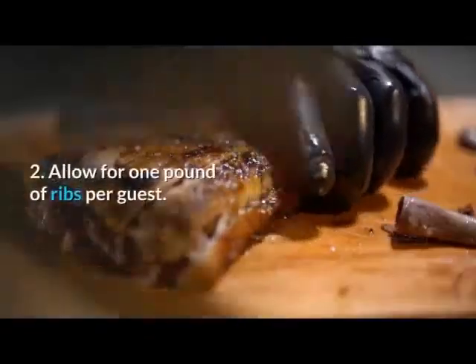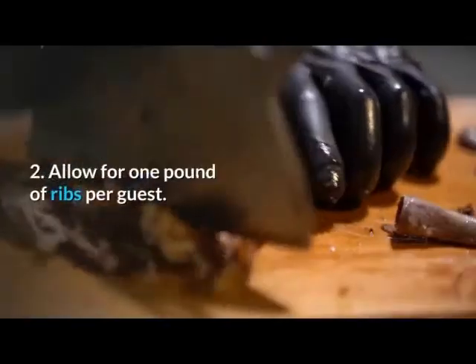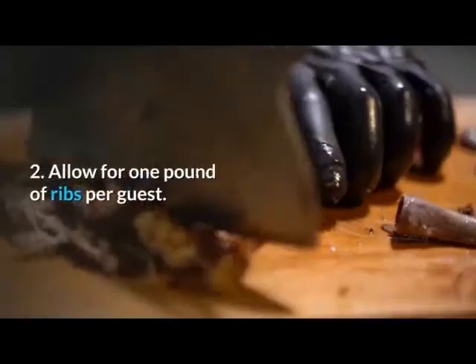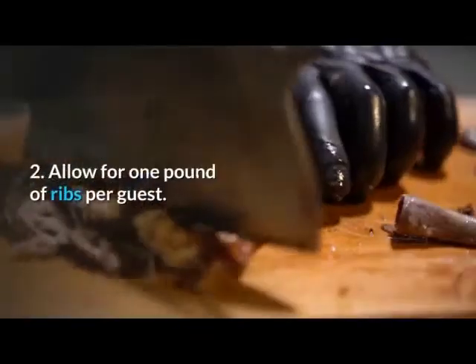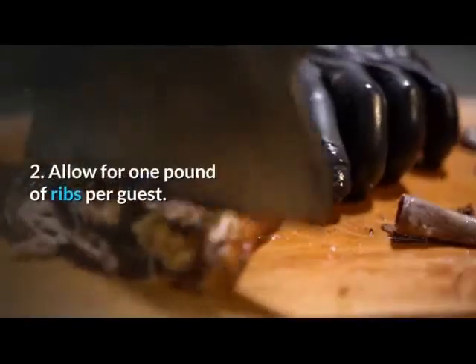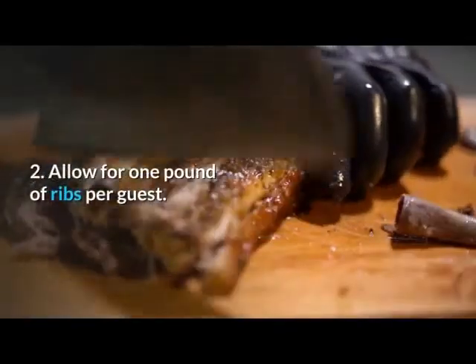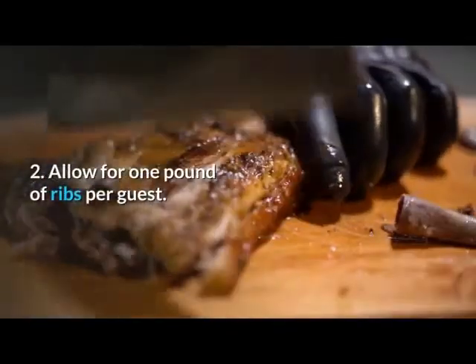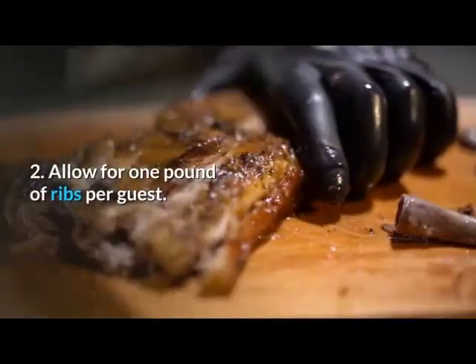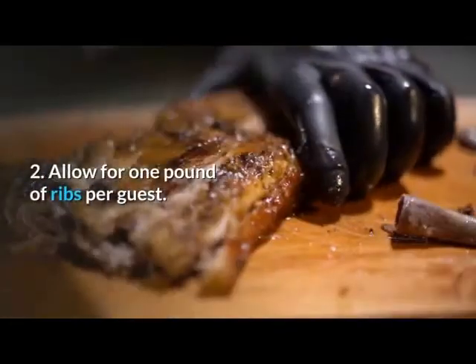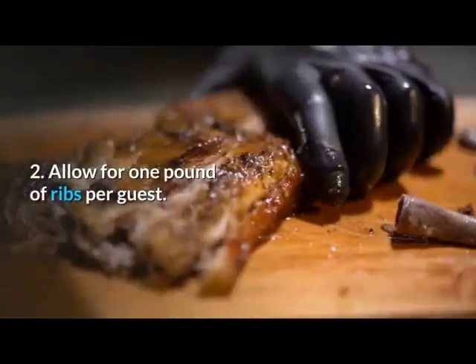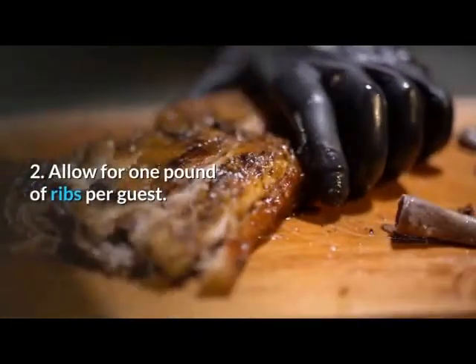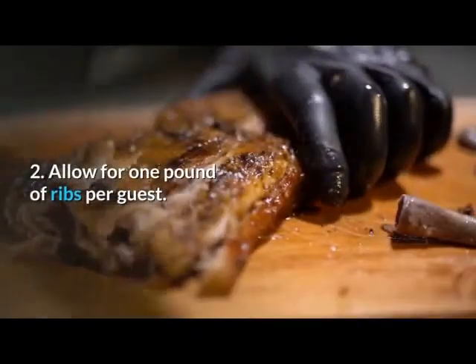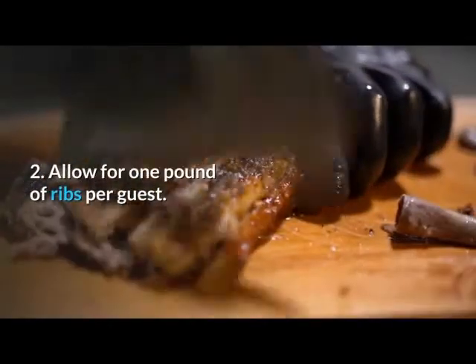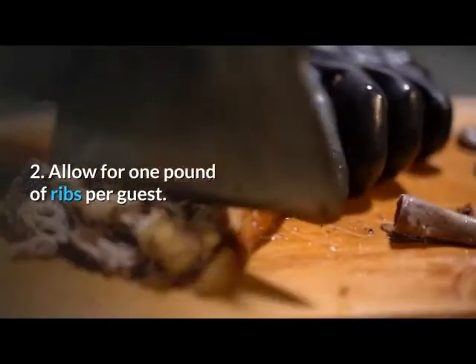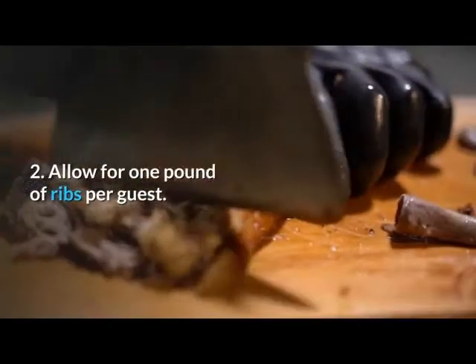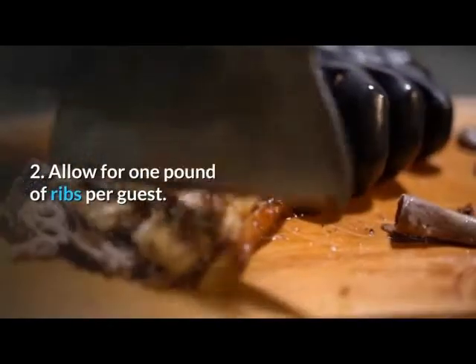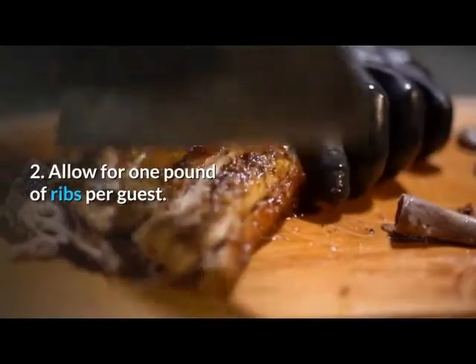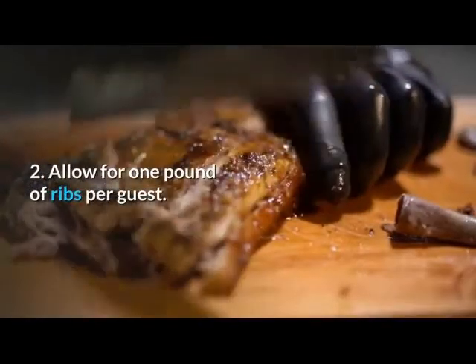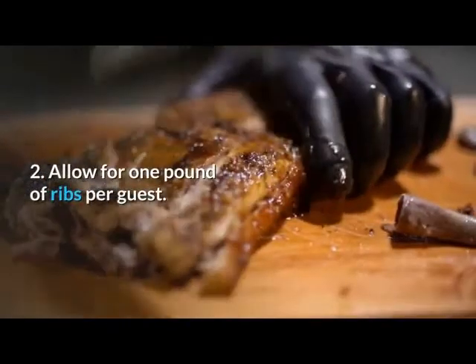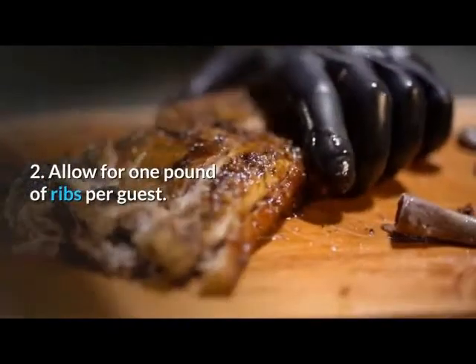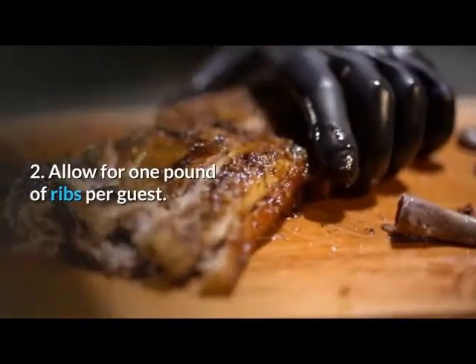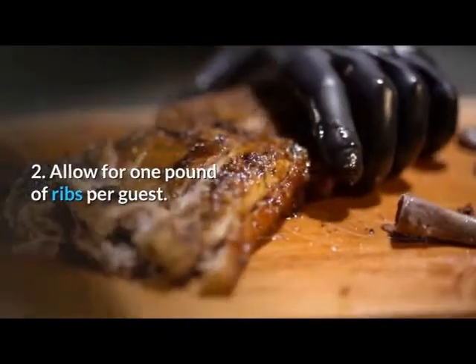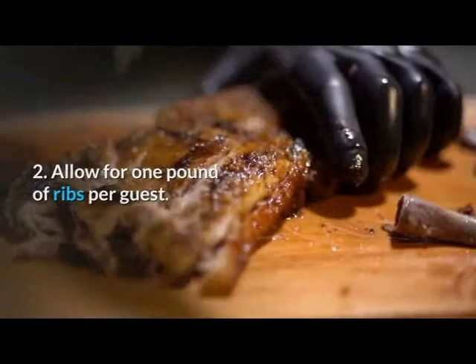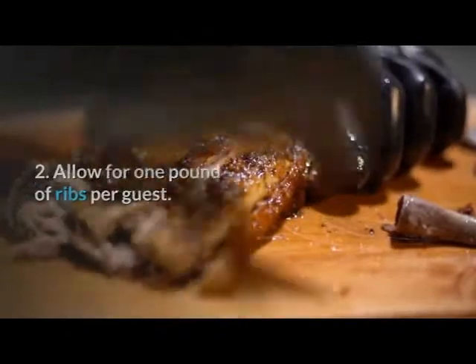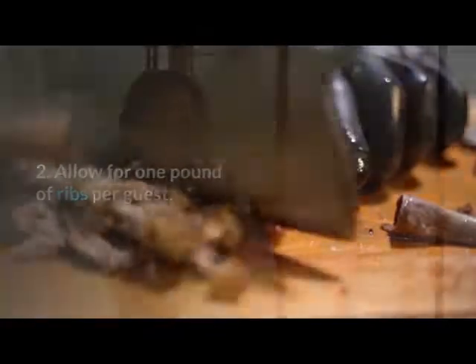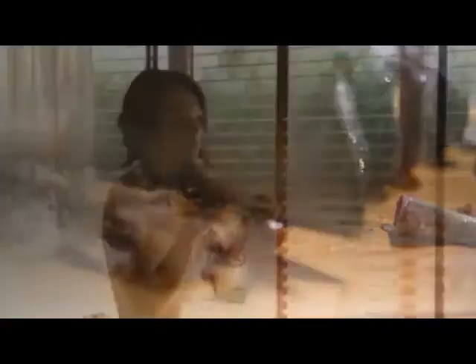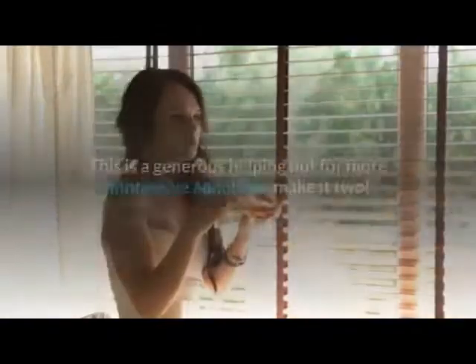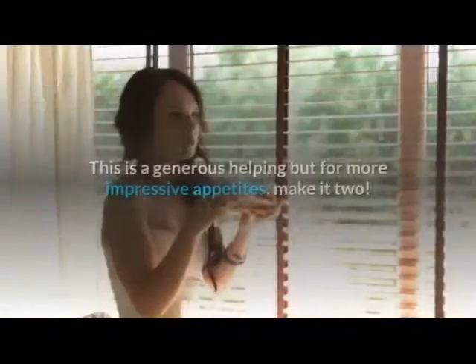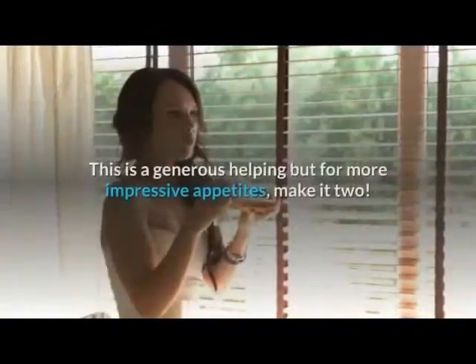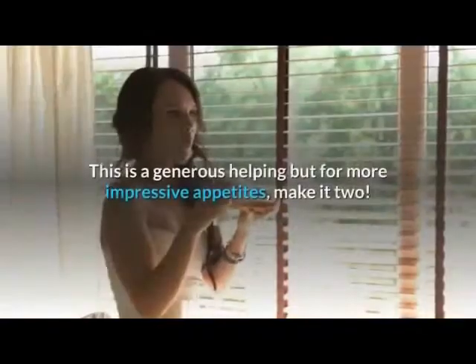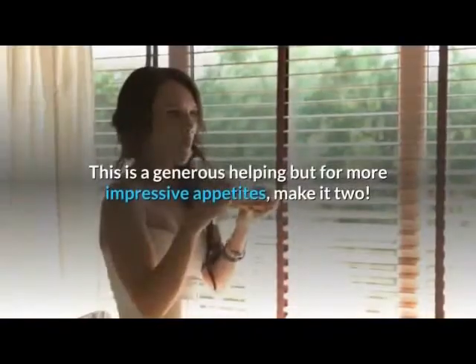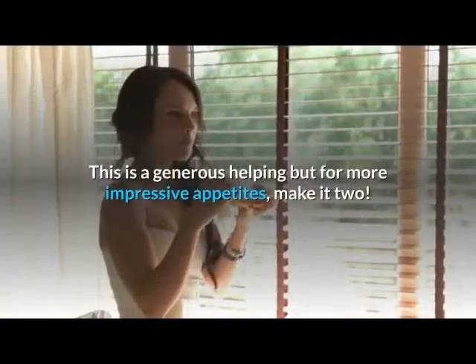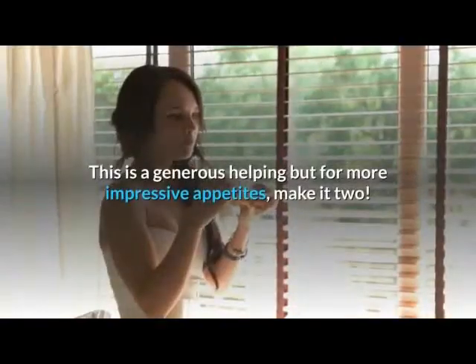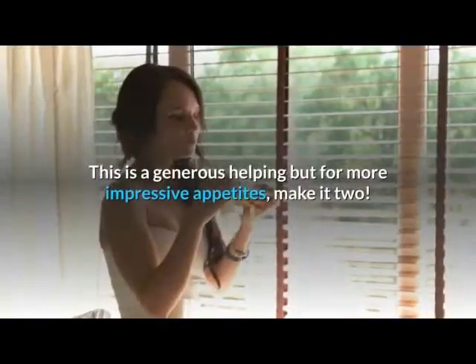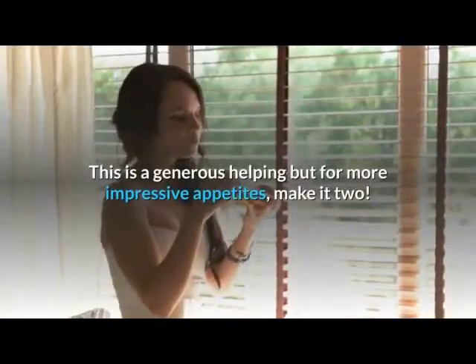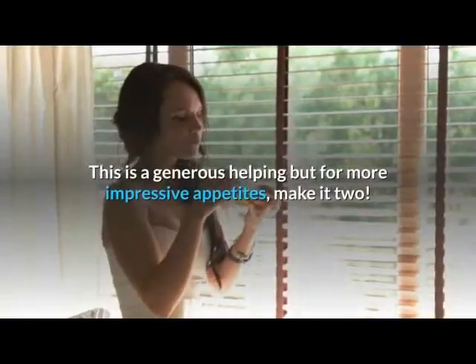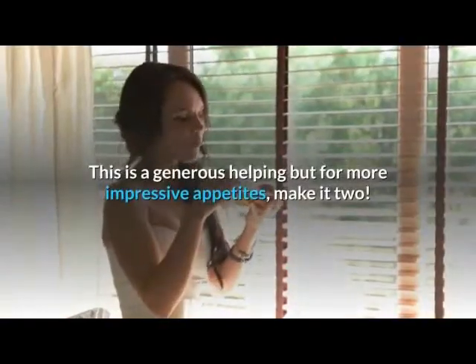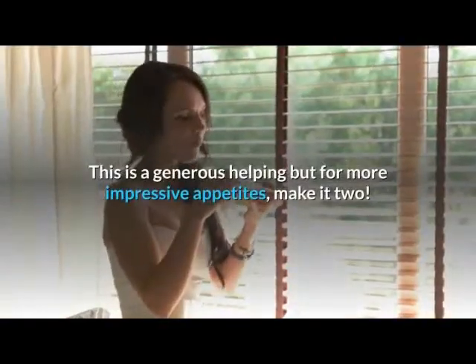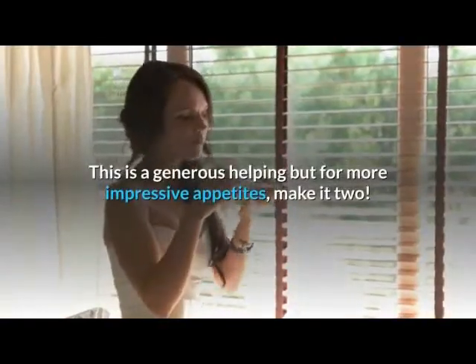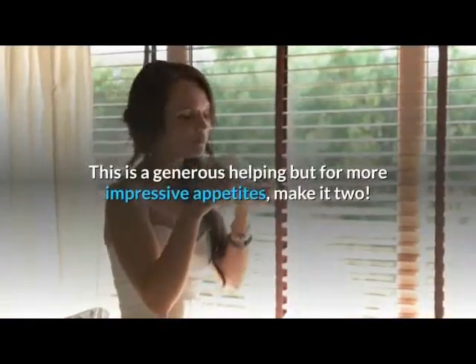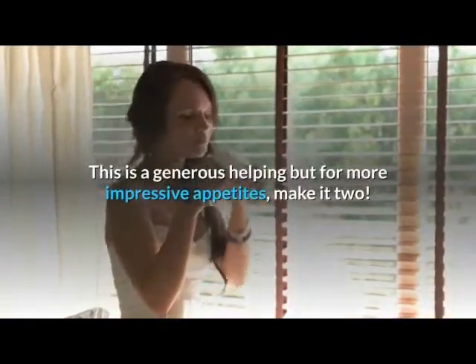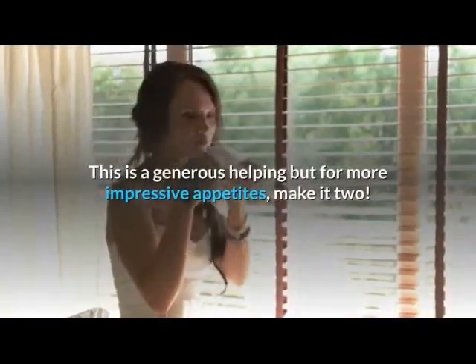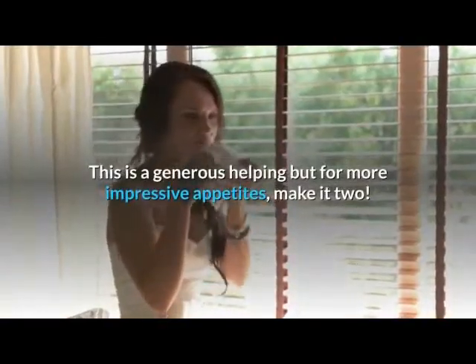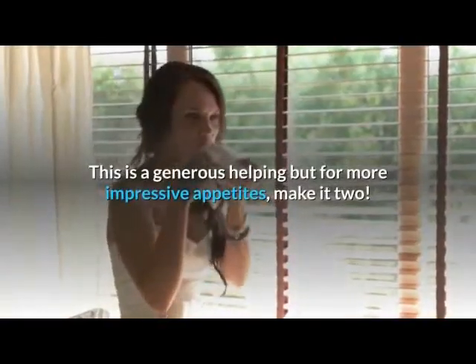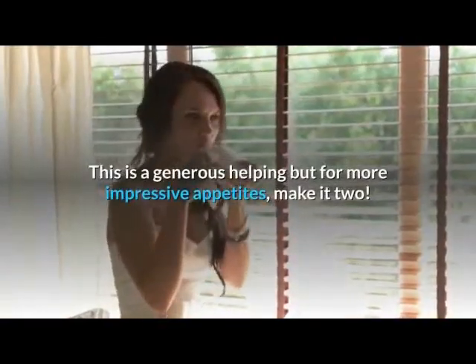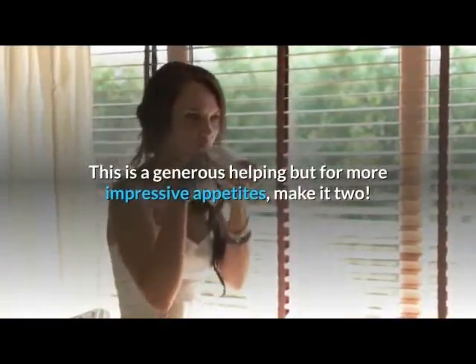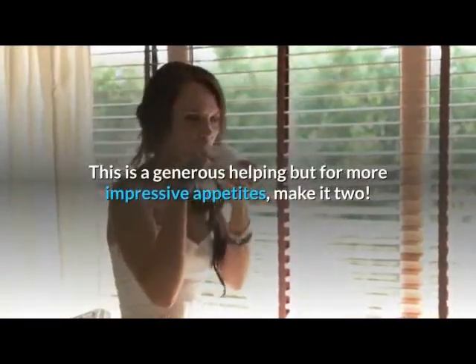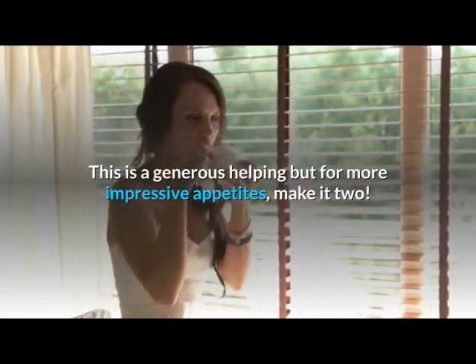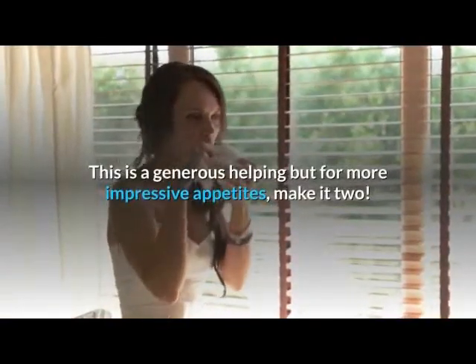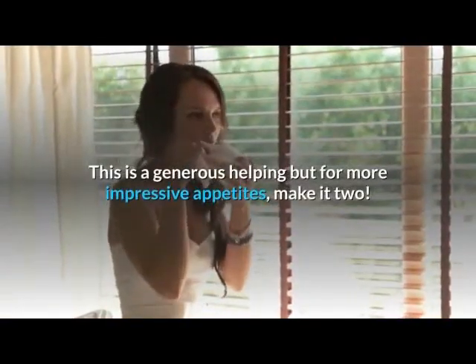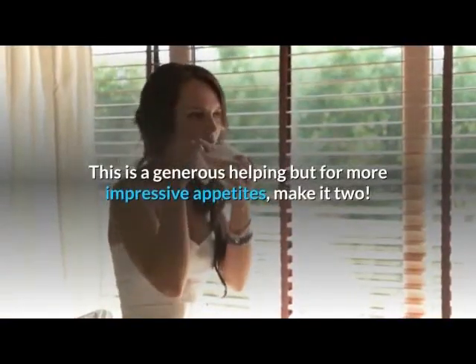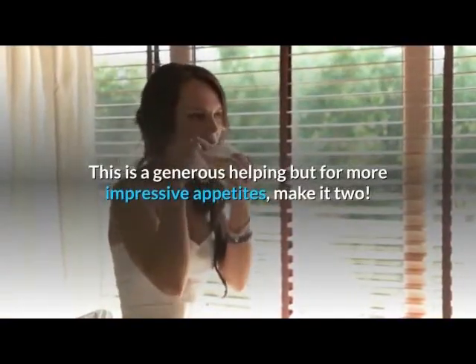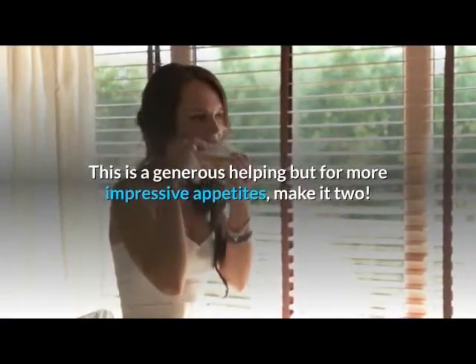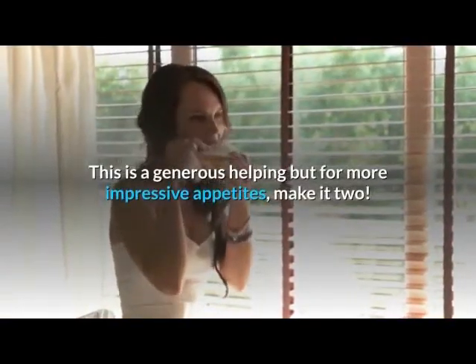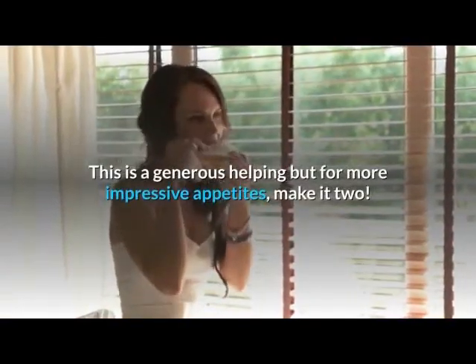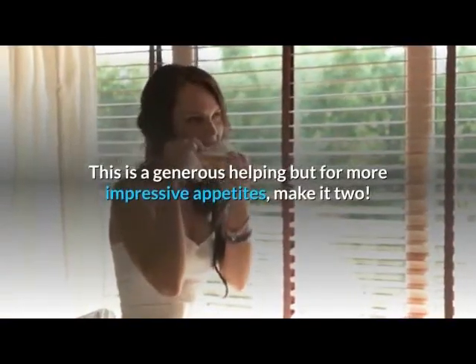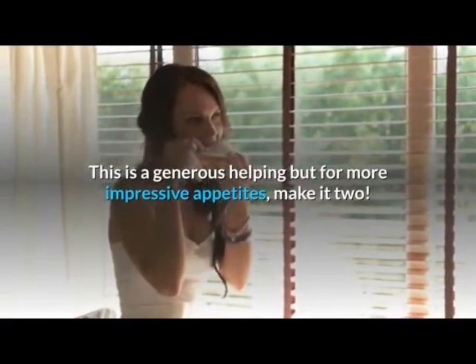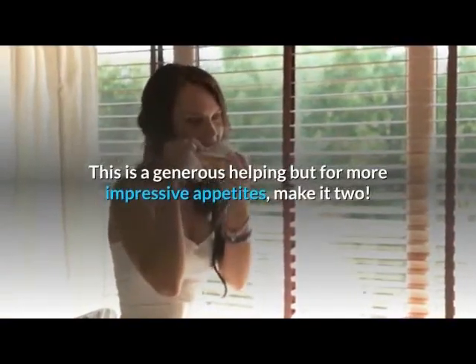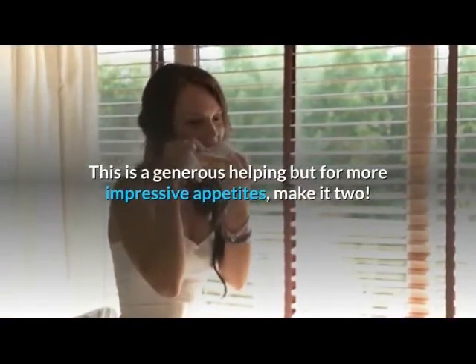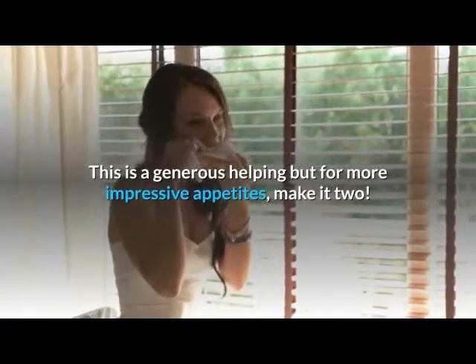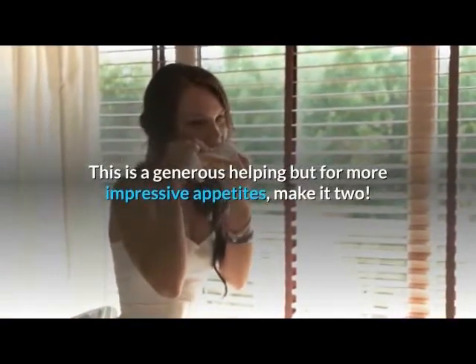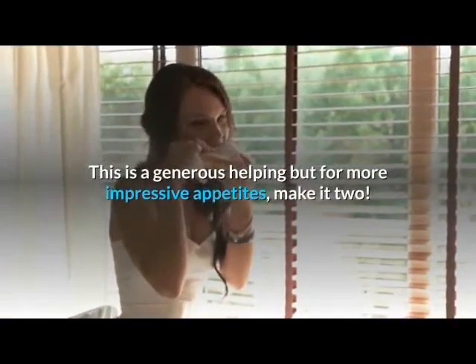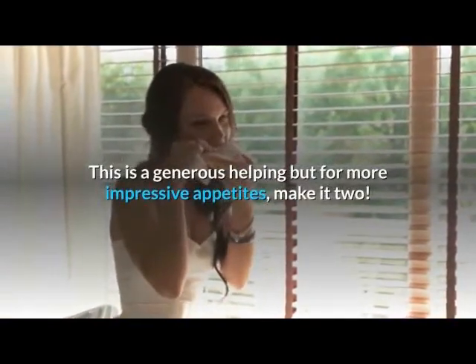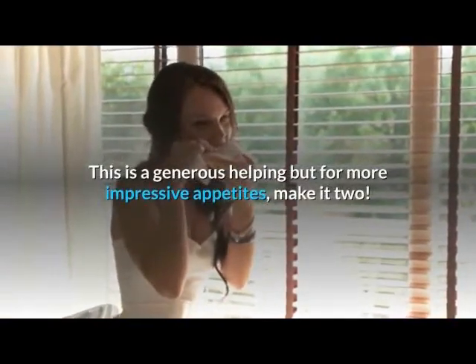2. Allow for 1 pound of ribs per guest. This is a generous helping, but for more impressive appetites, make it 2.